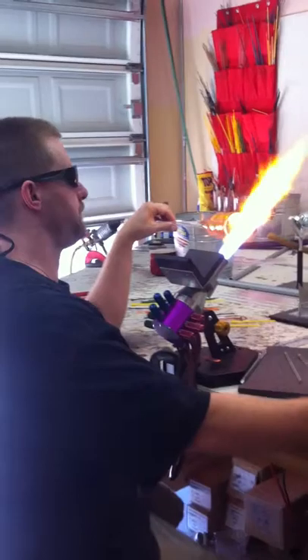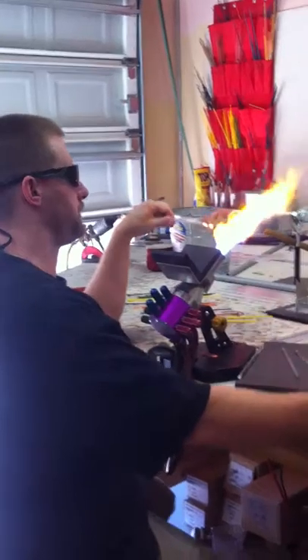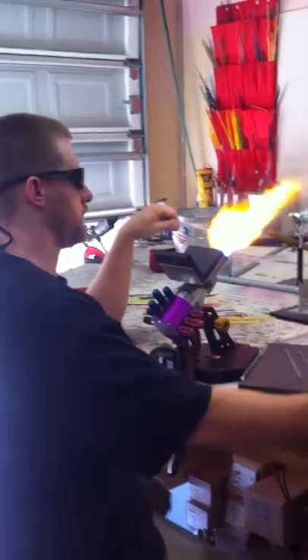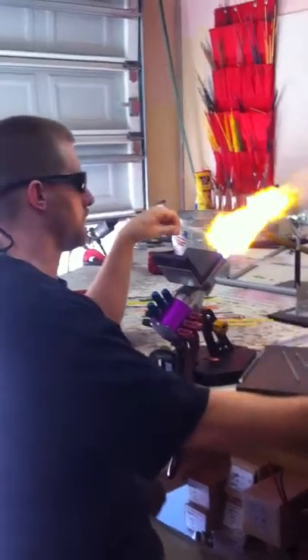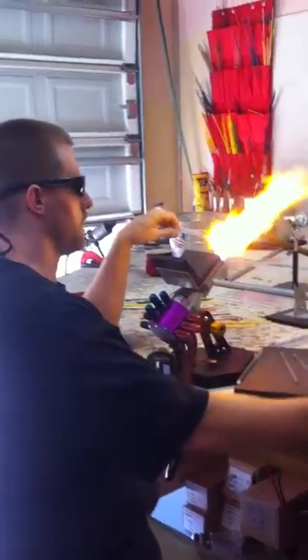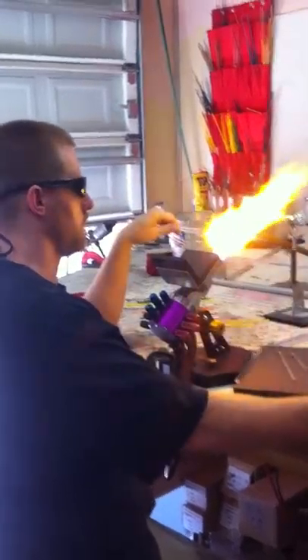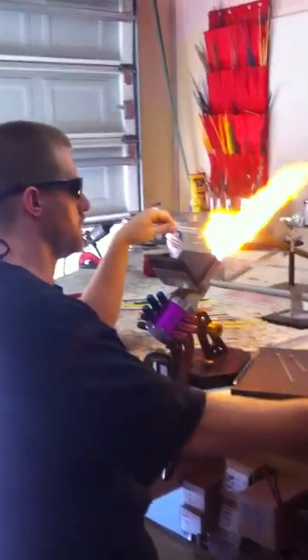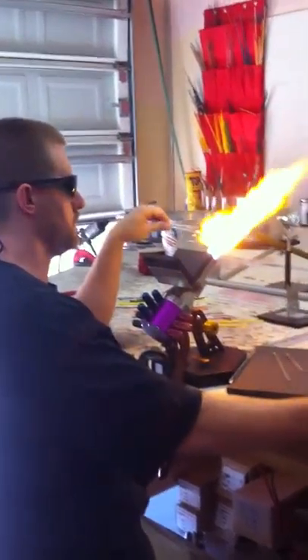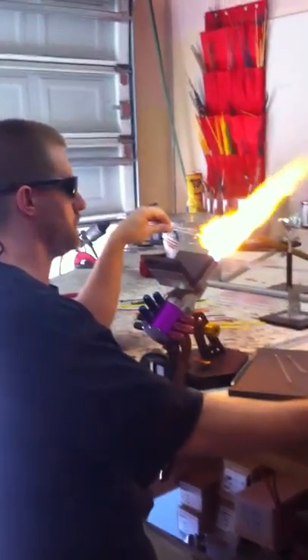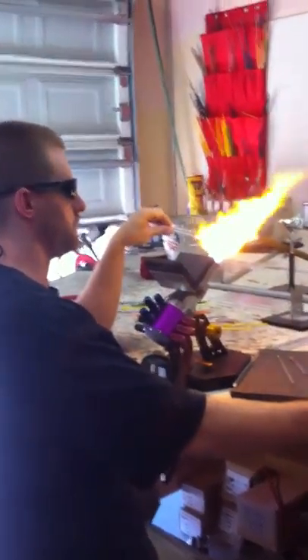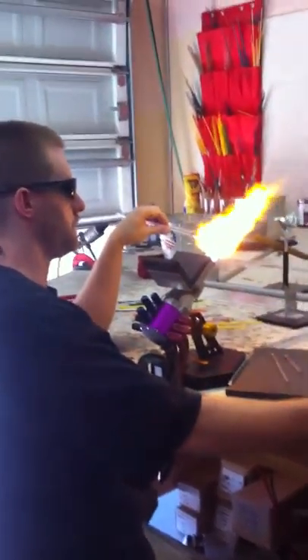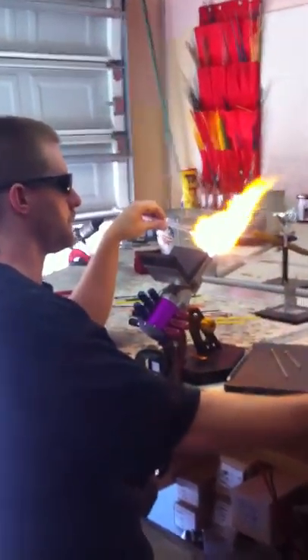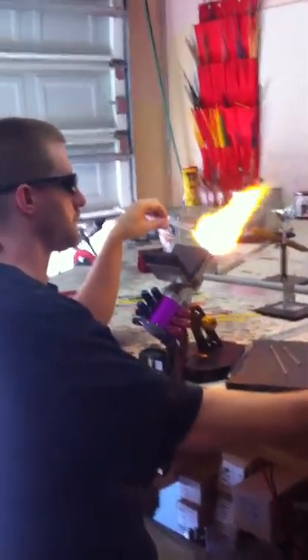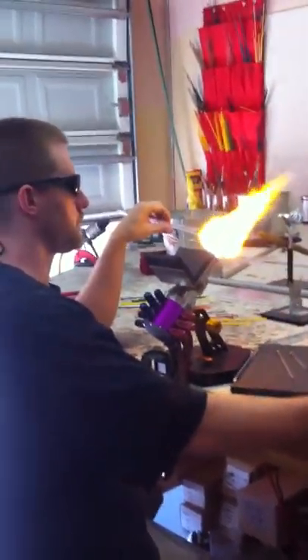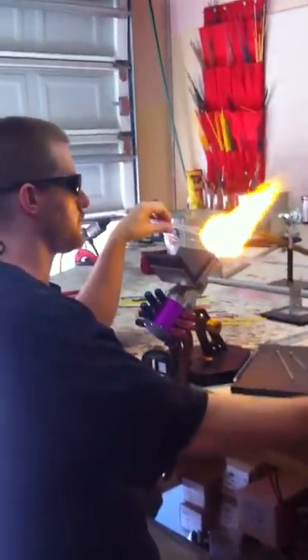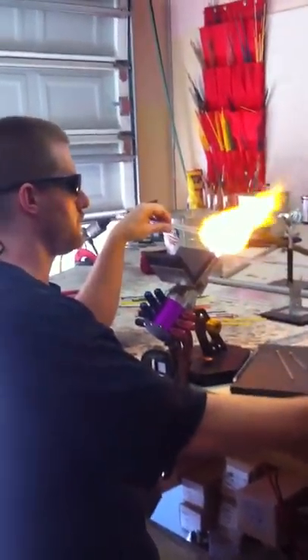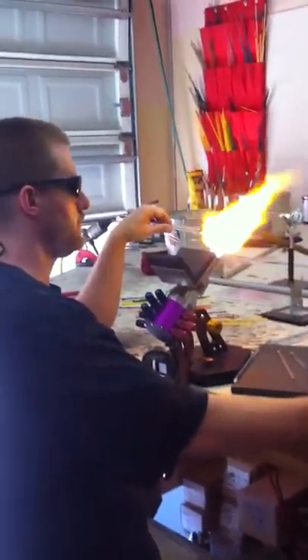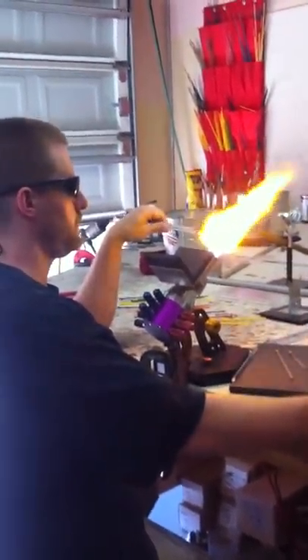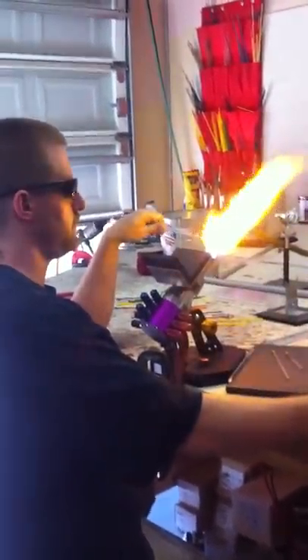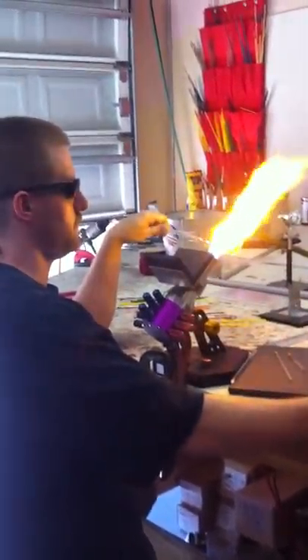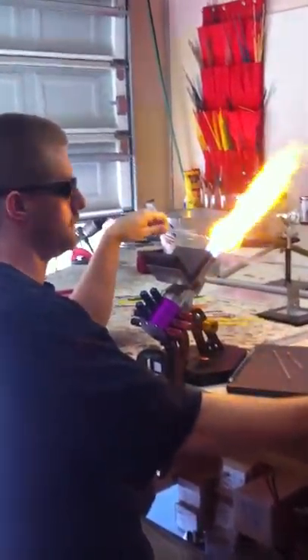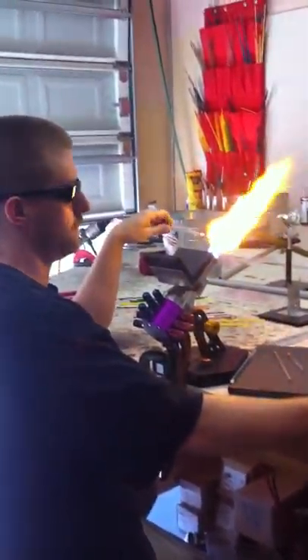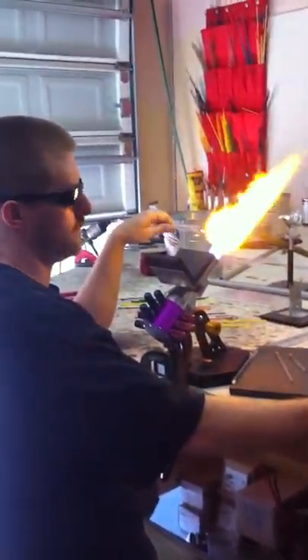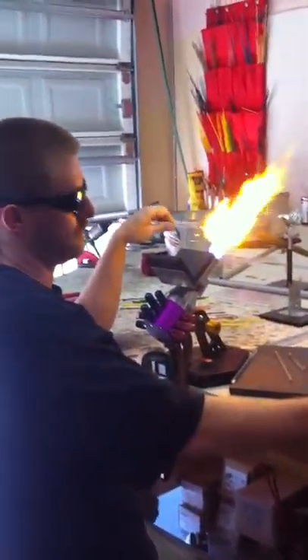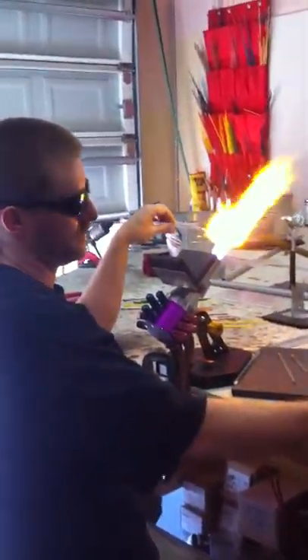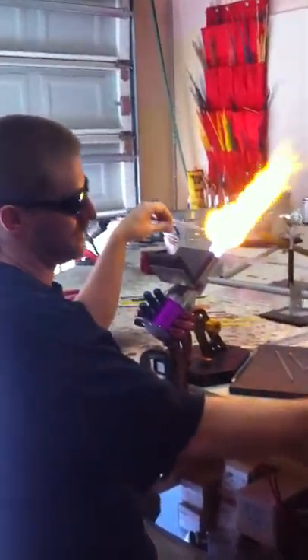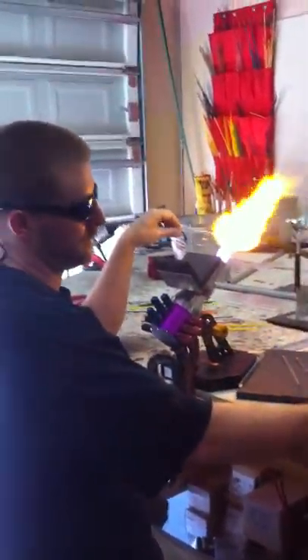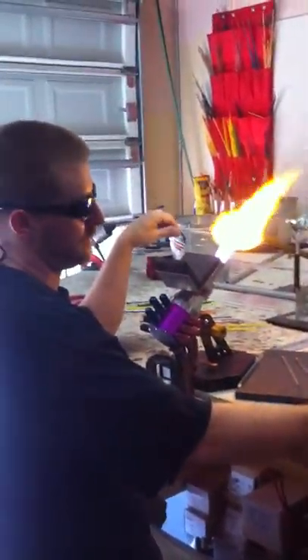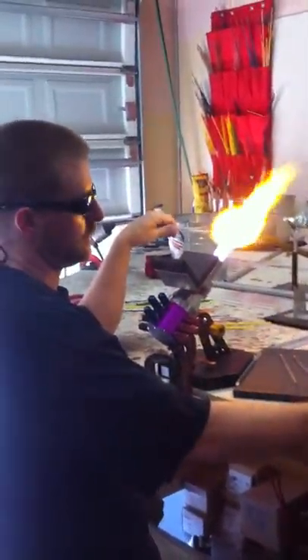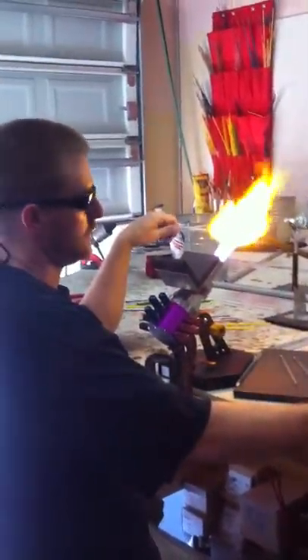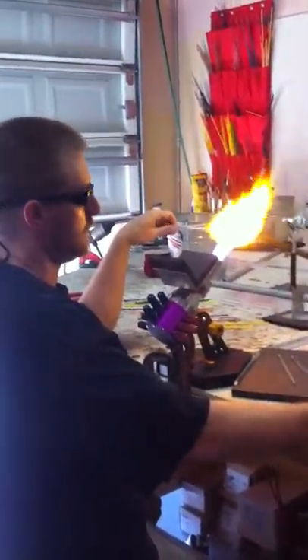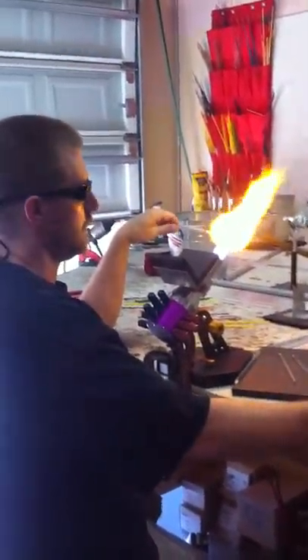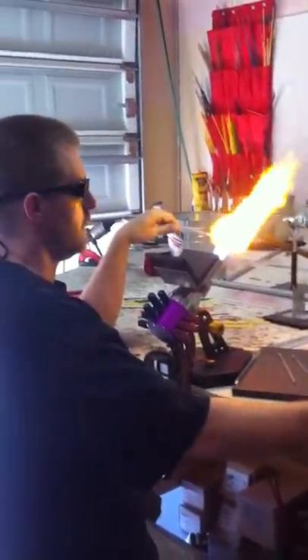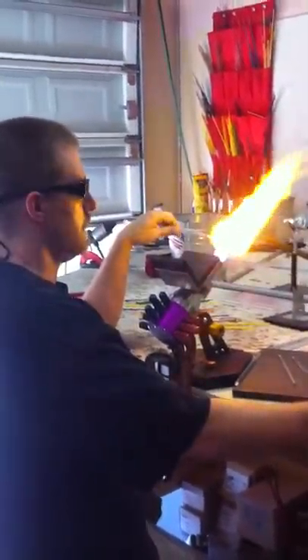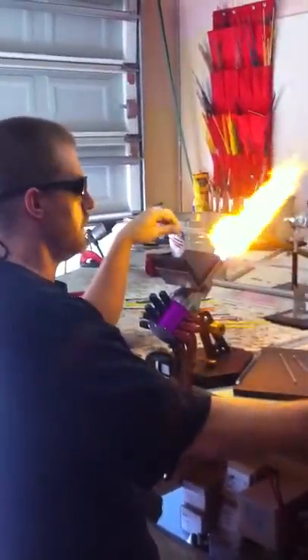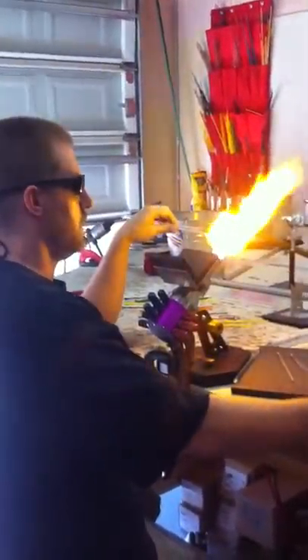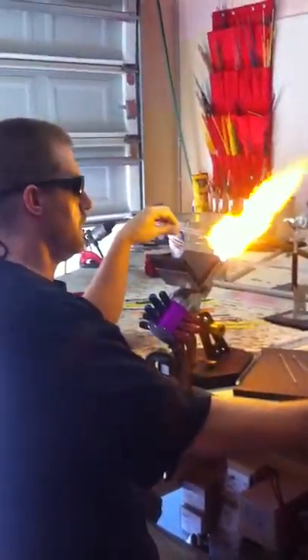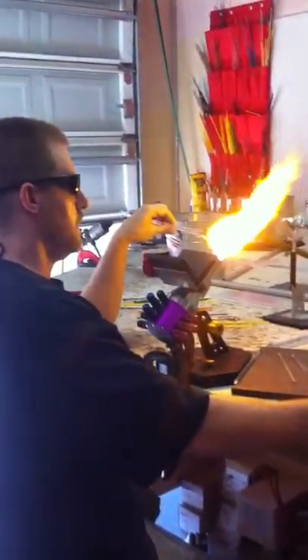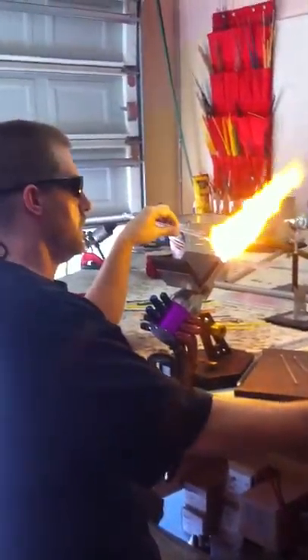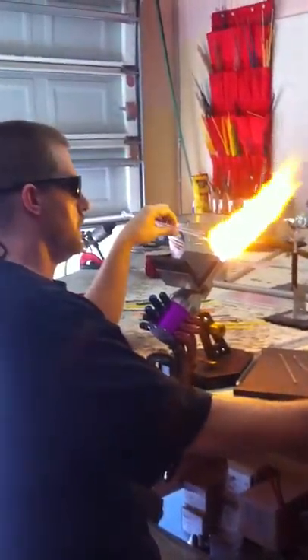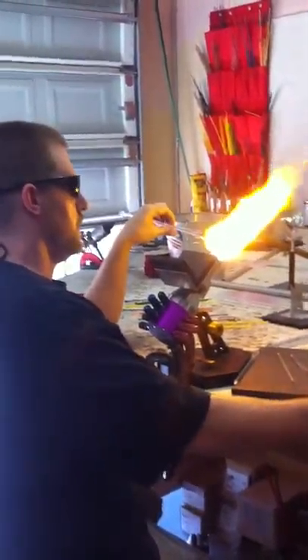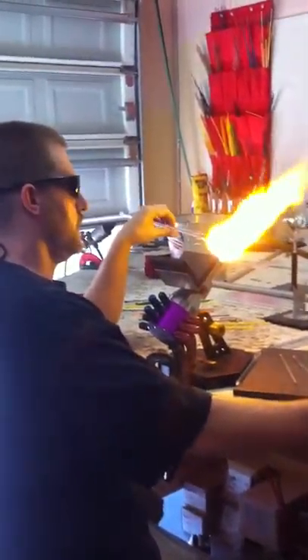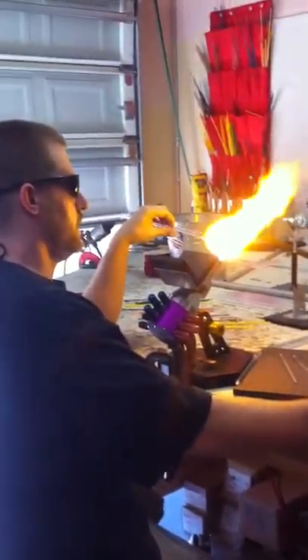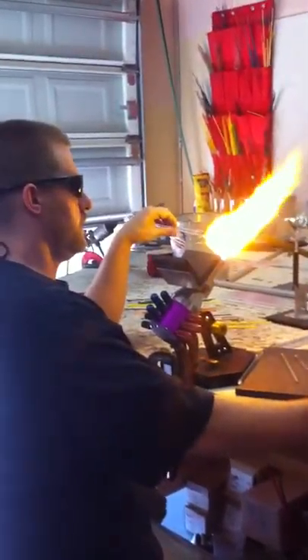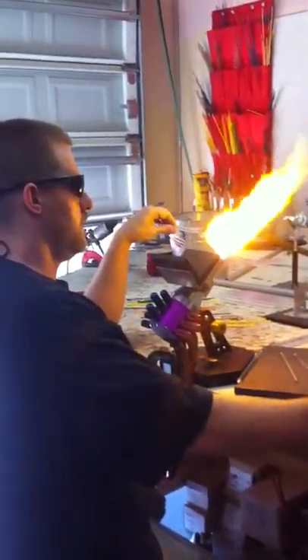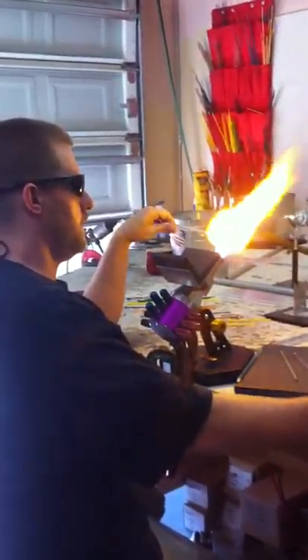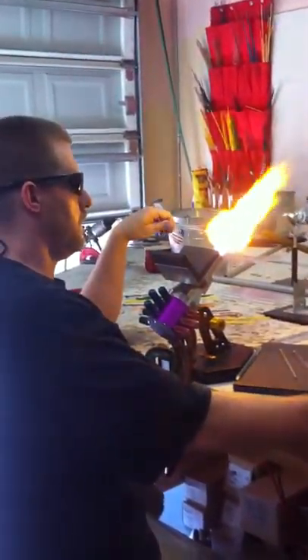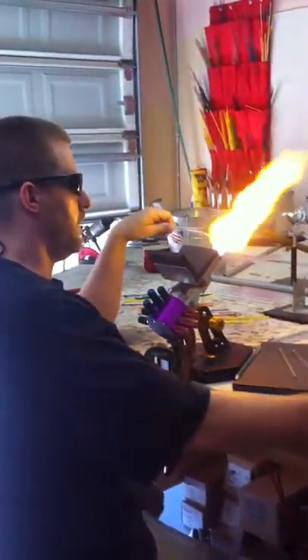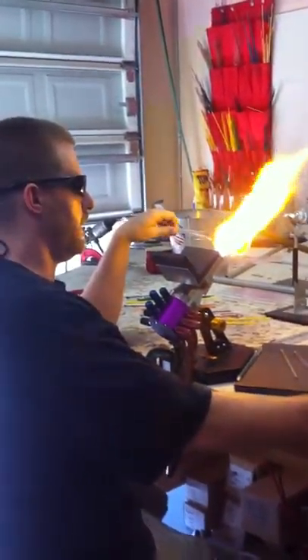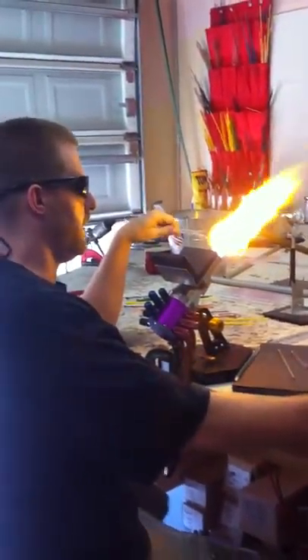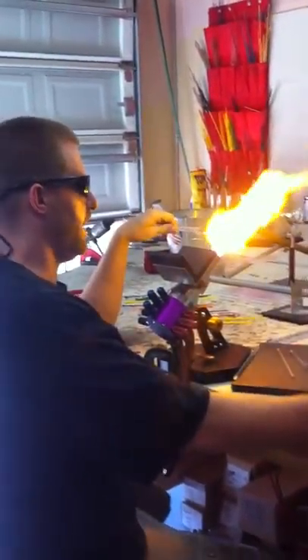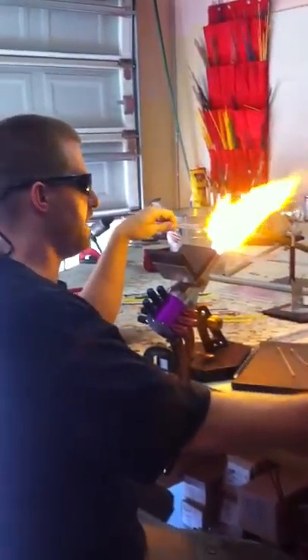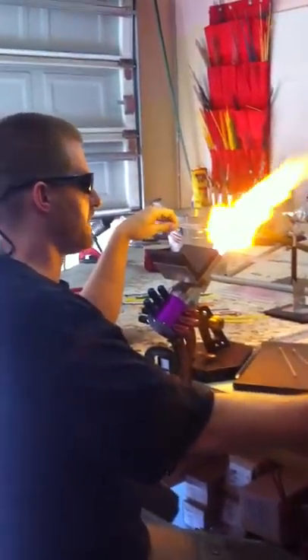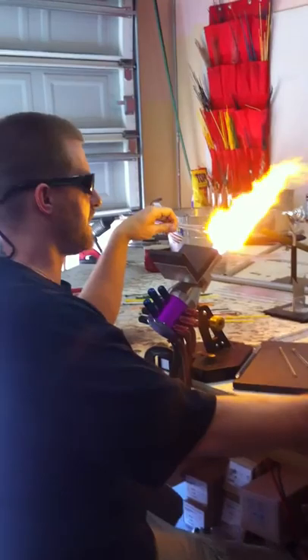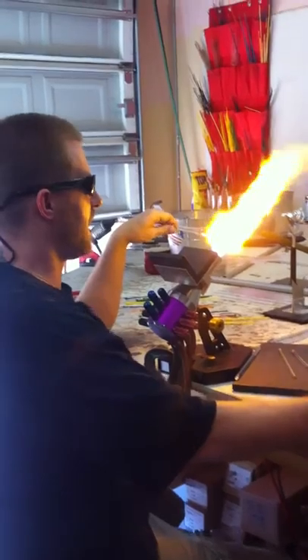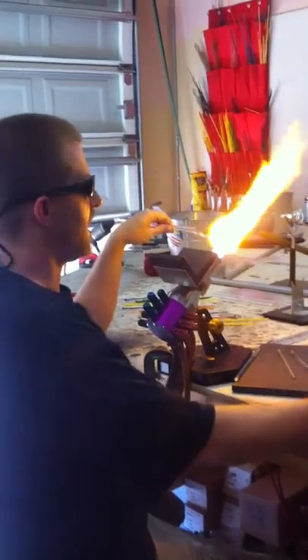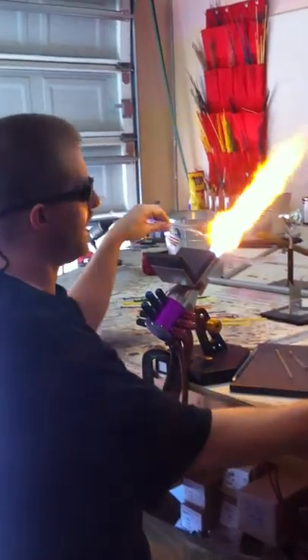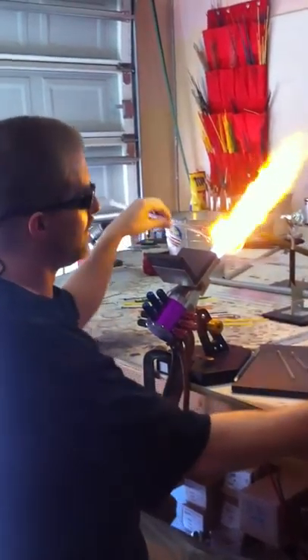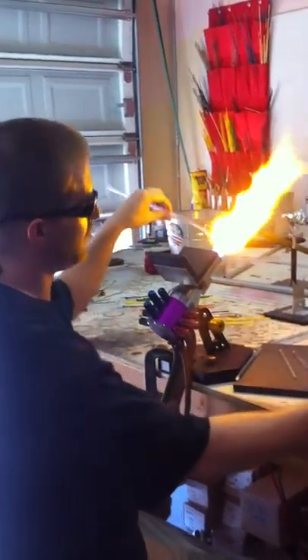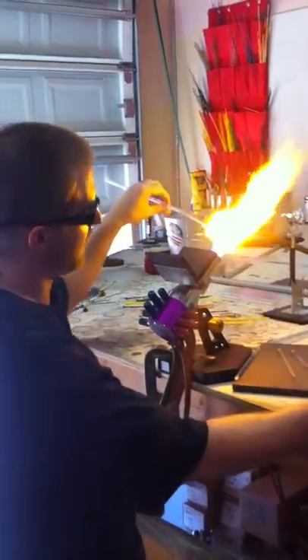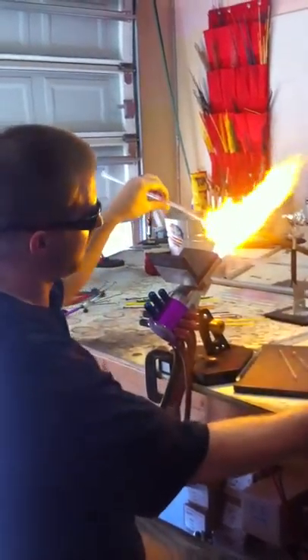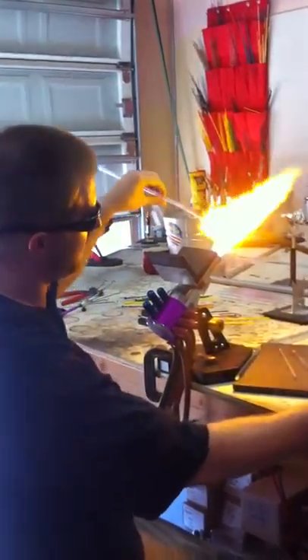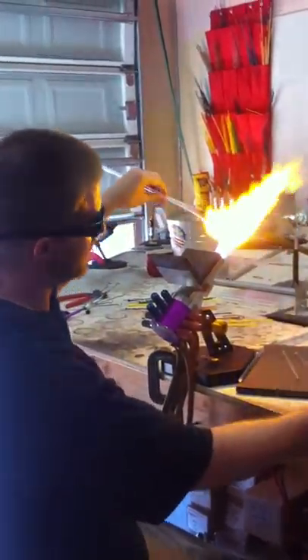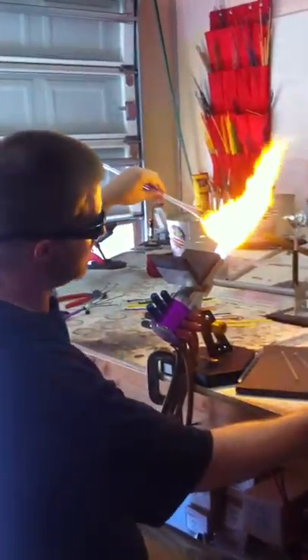Alright, what are you making? Inside out, please.